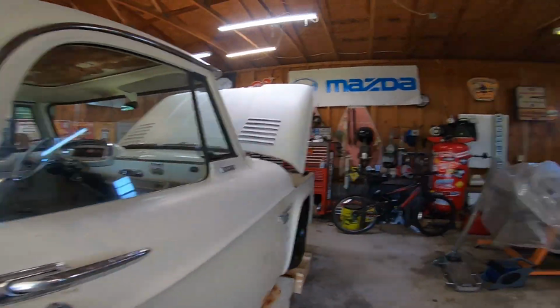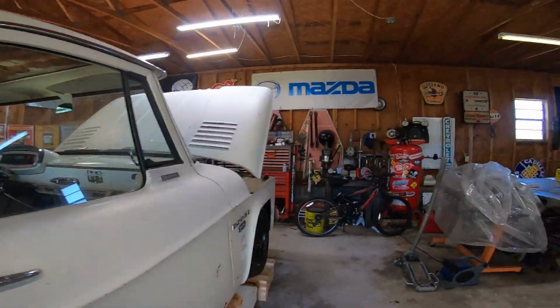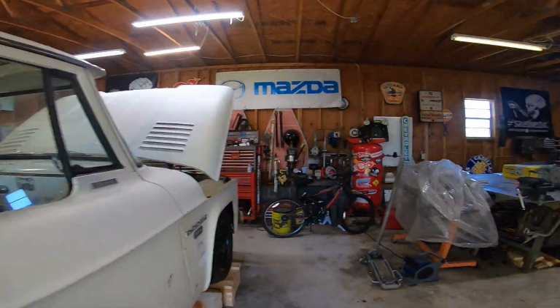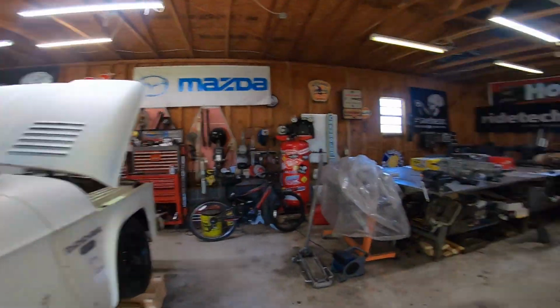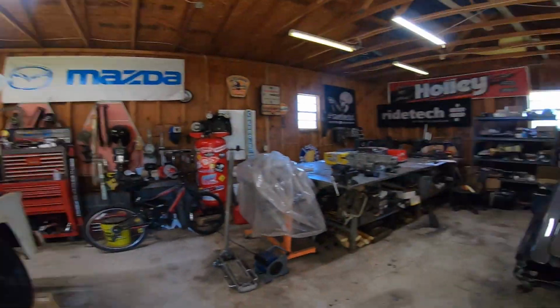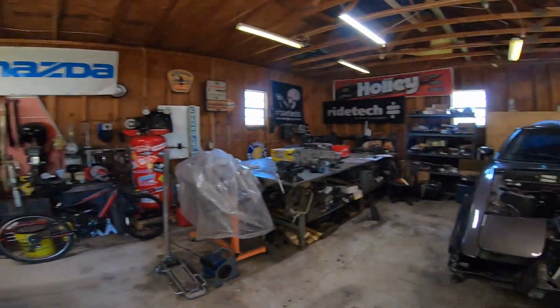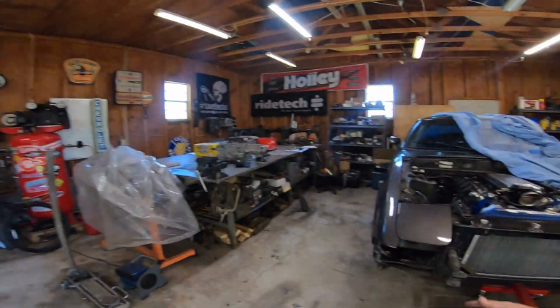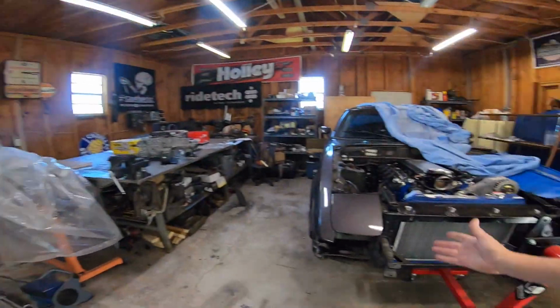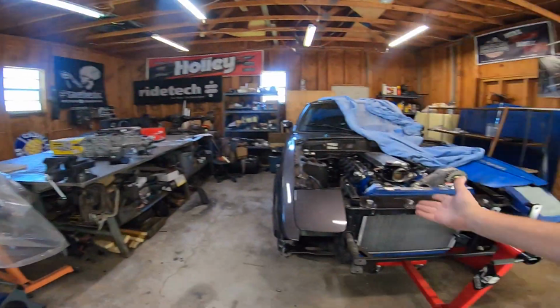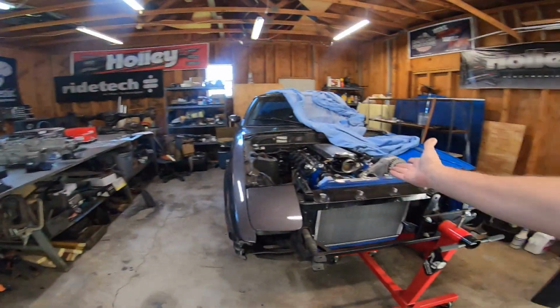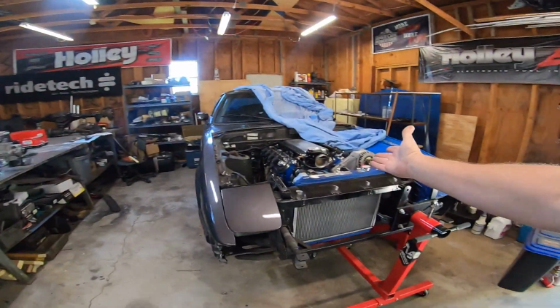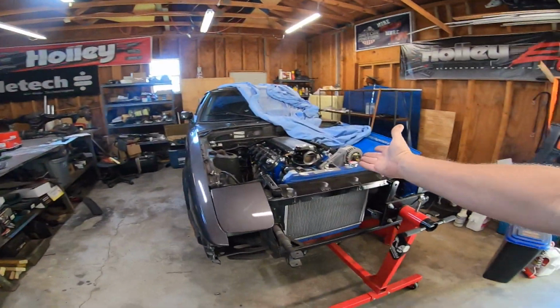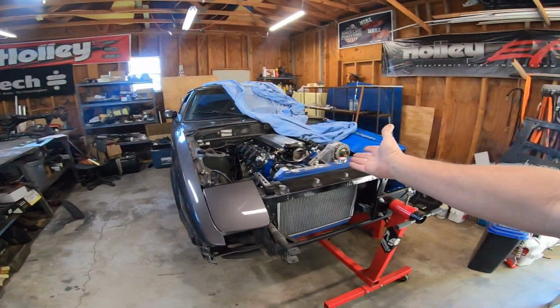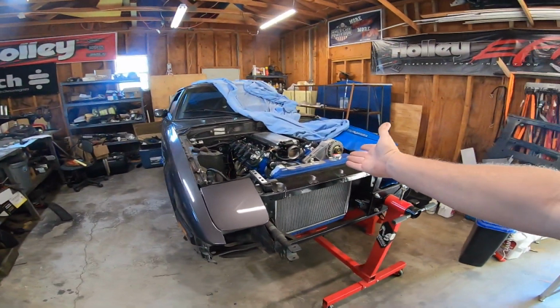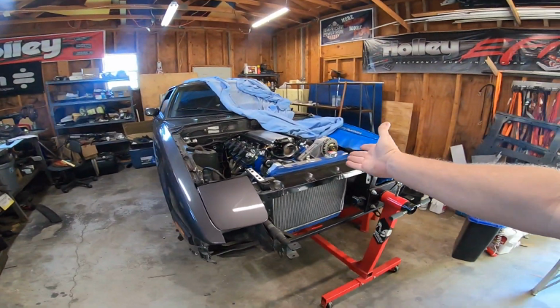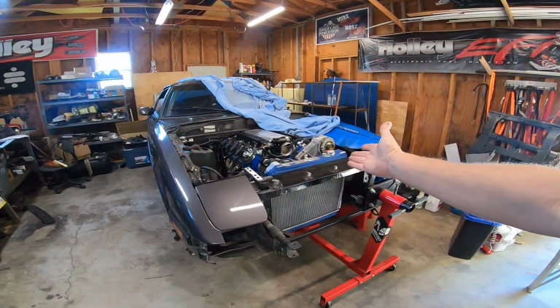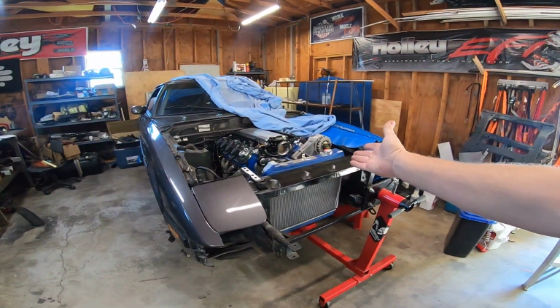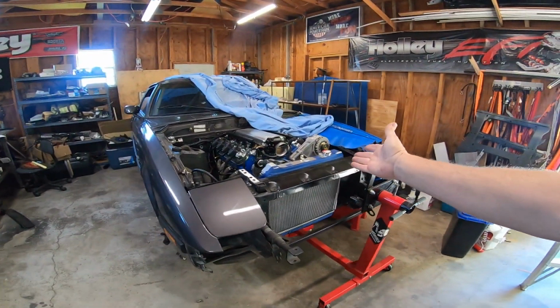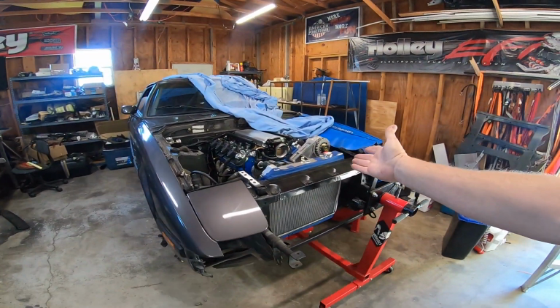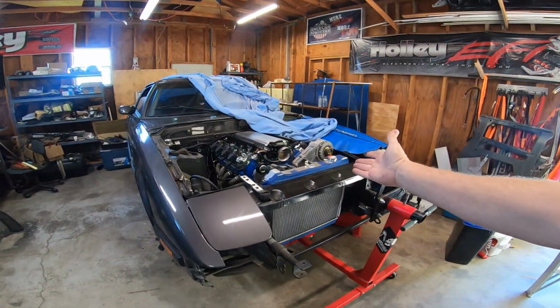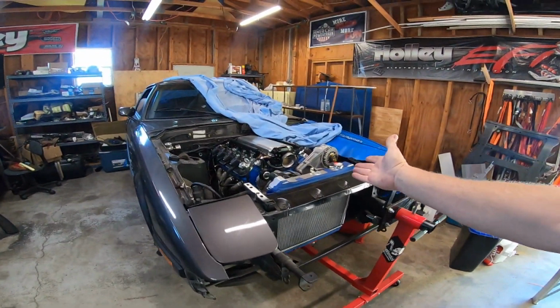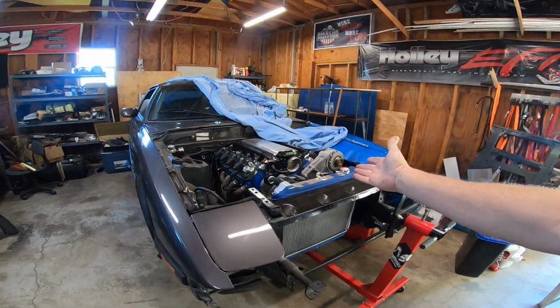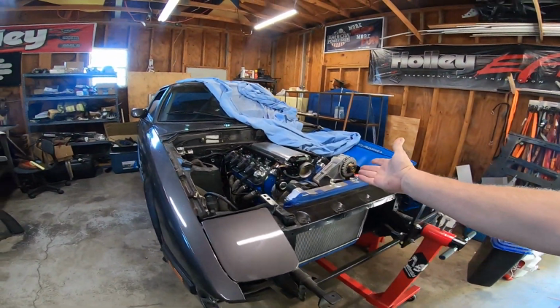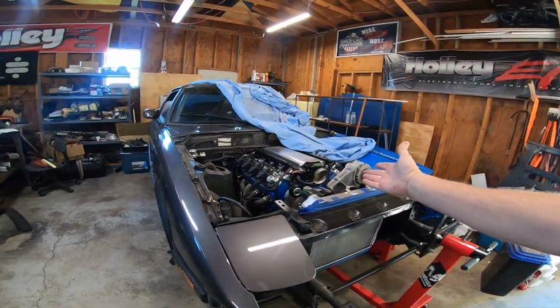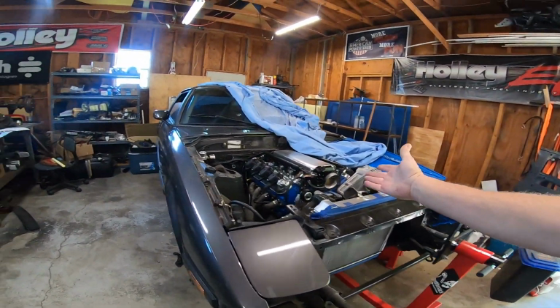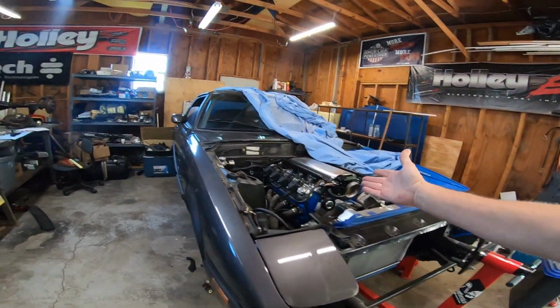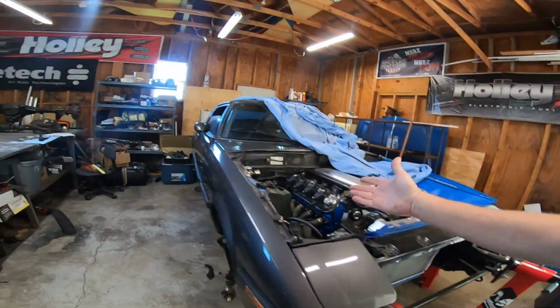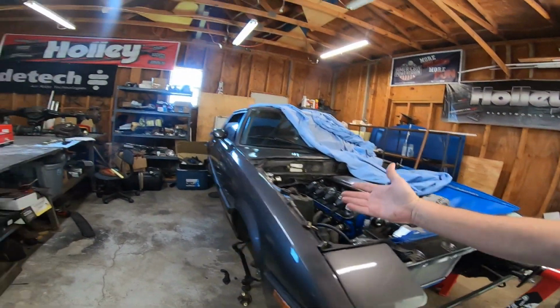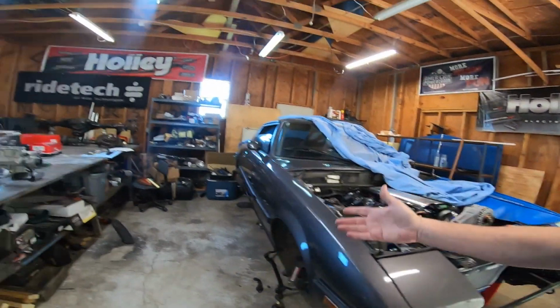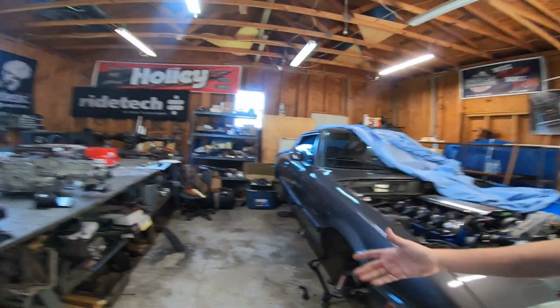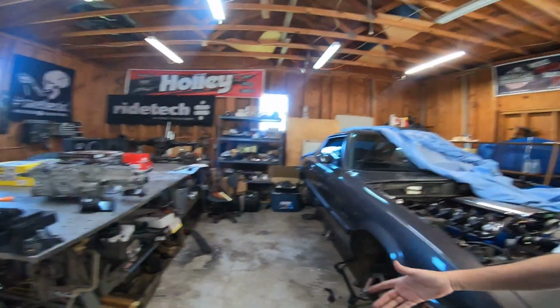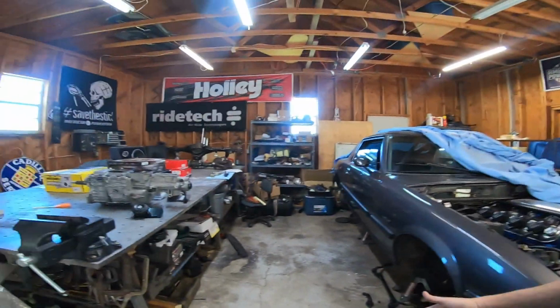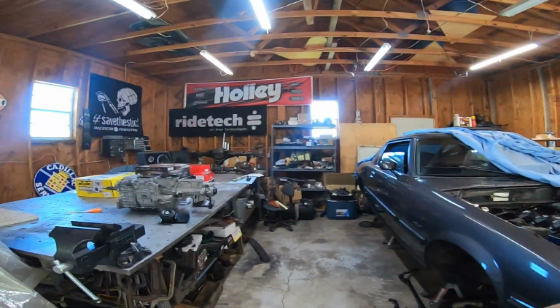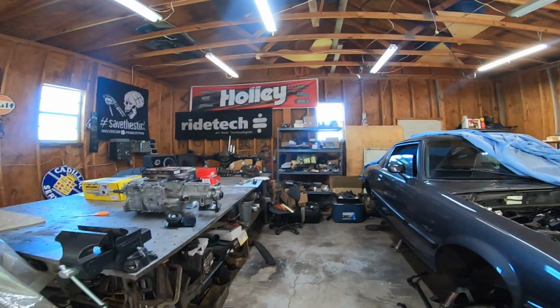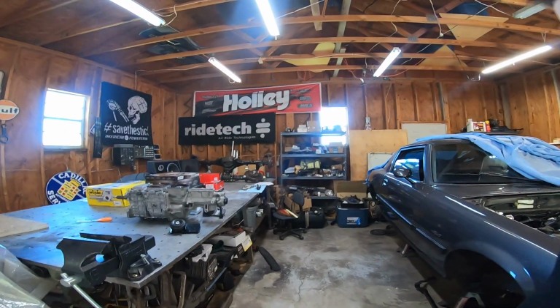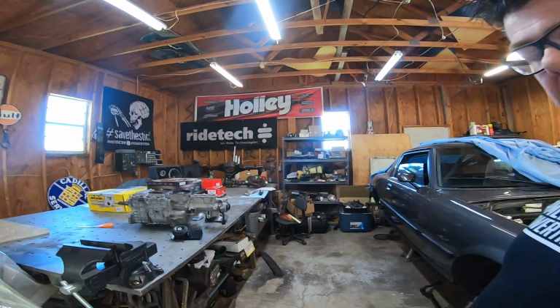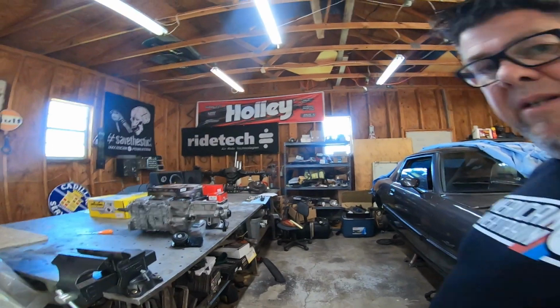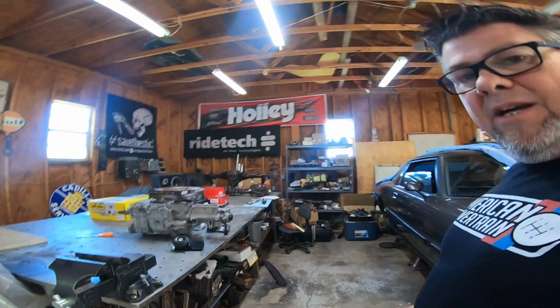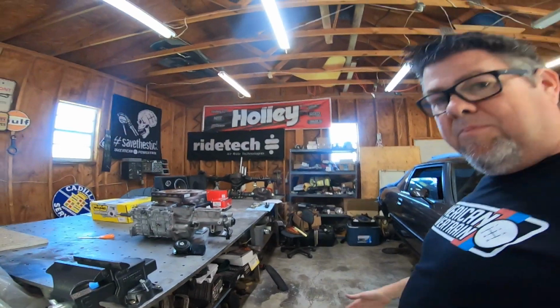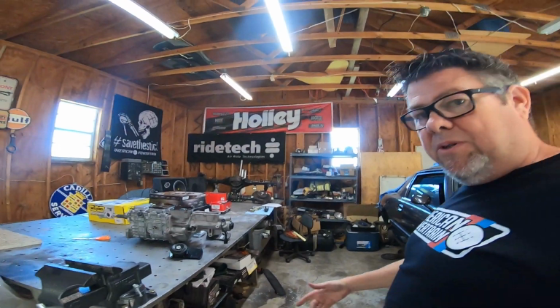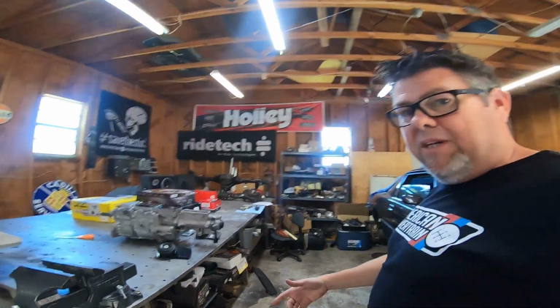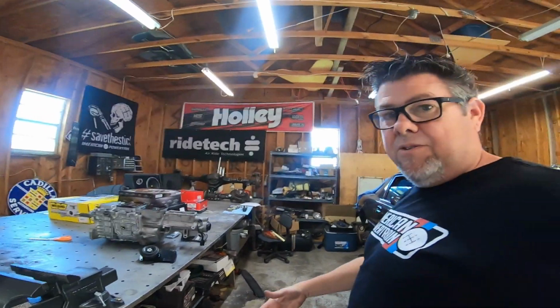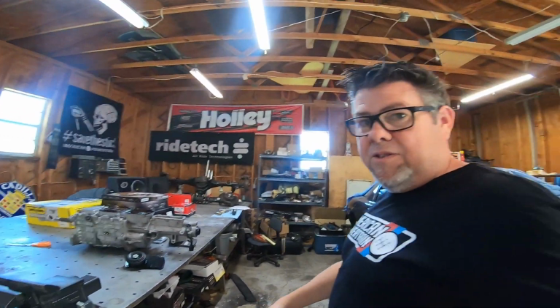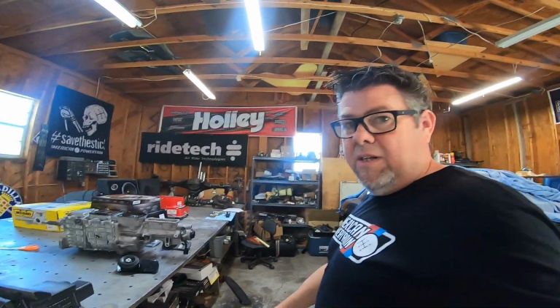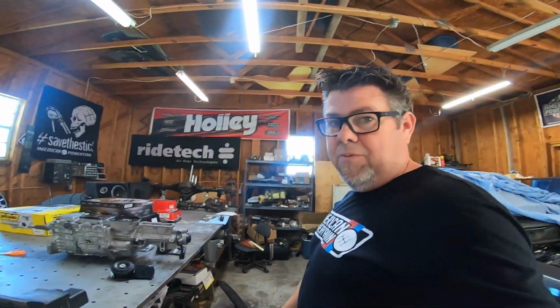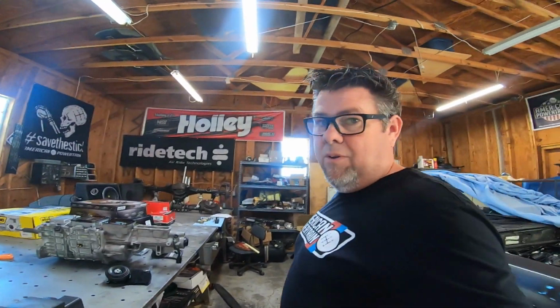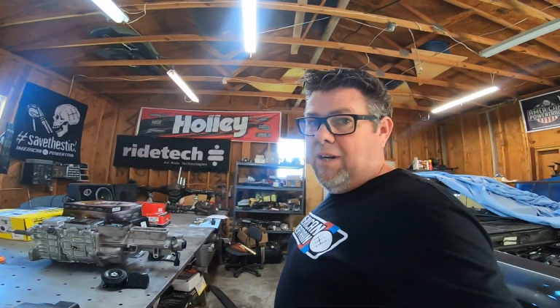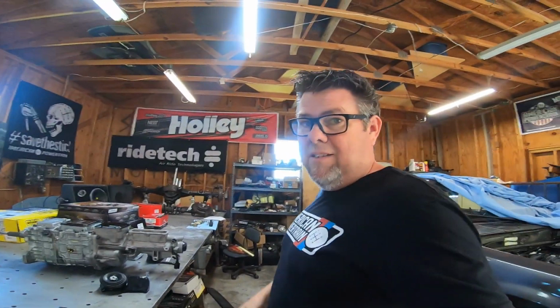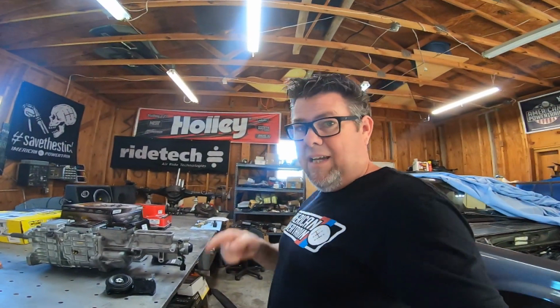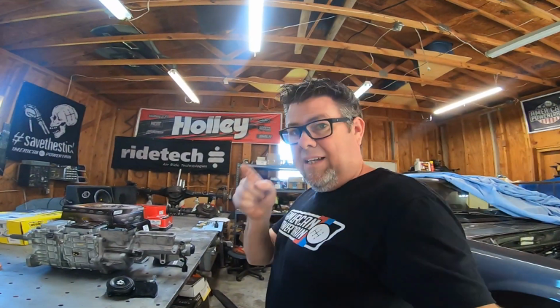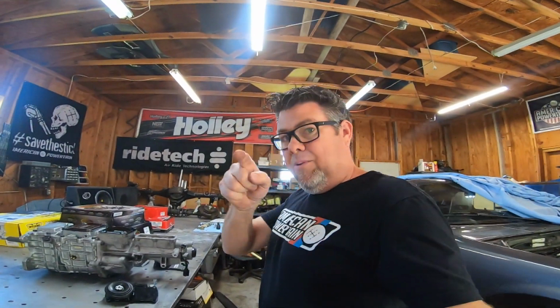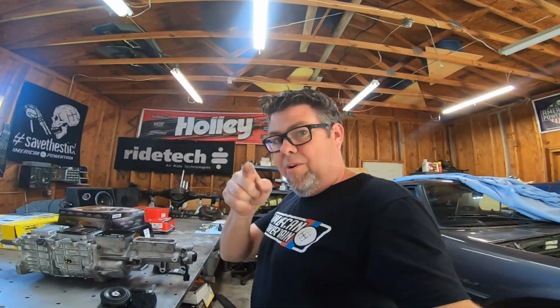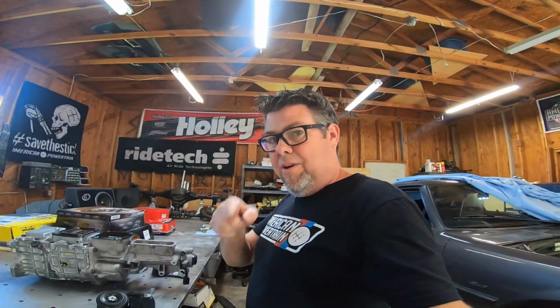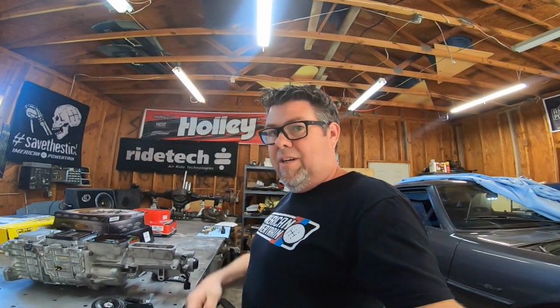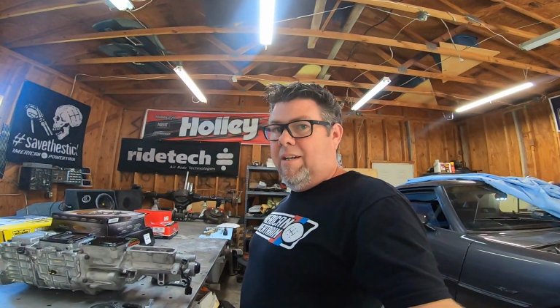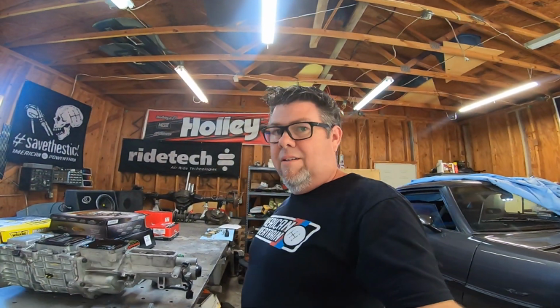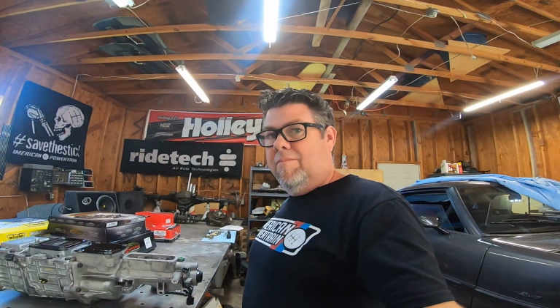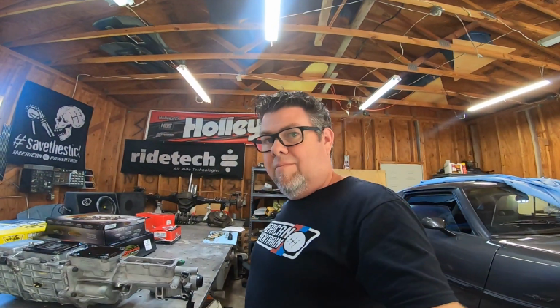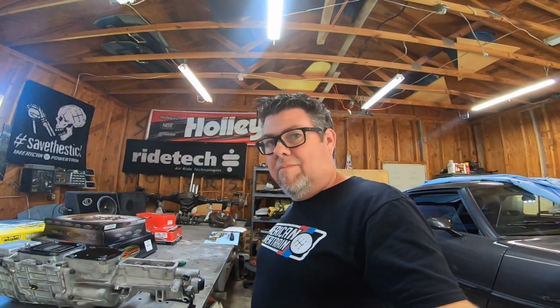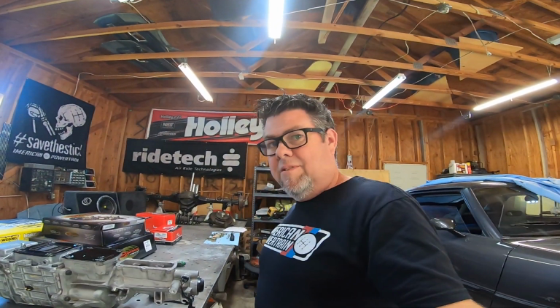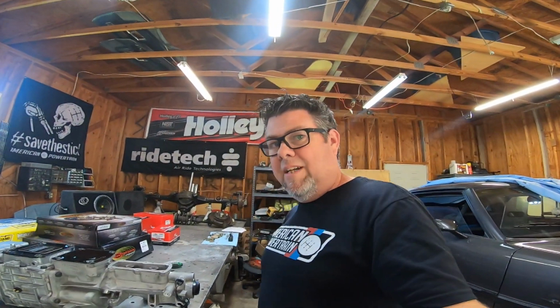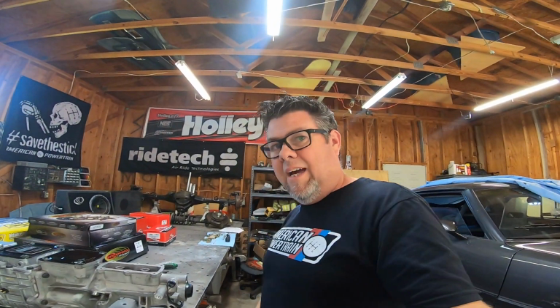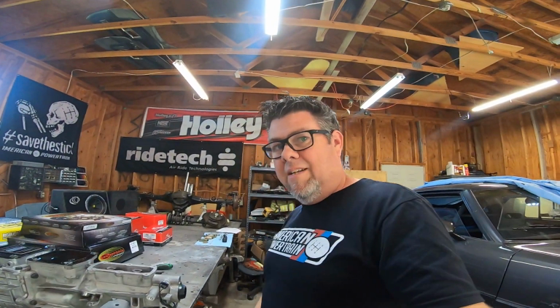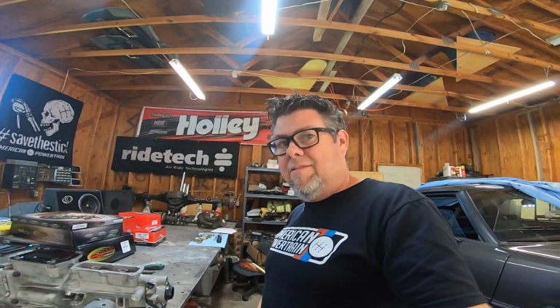Whether you've got a muscle car or a weird project car, we've got you covered. Just give us a call and we can help you get your shifter exactly where you need it. See you guys!